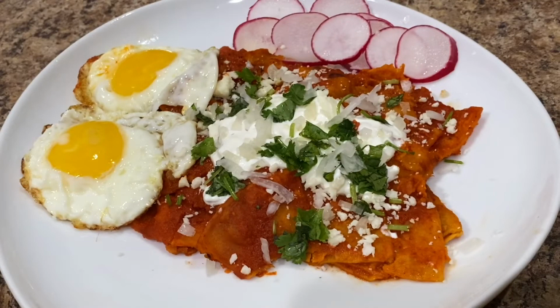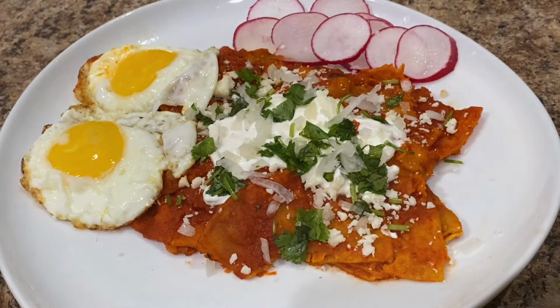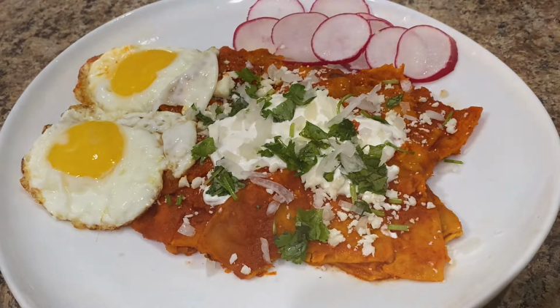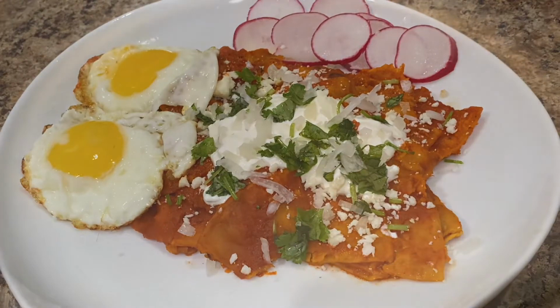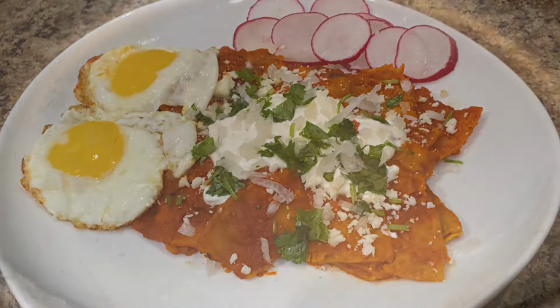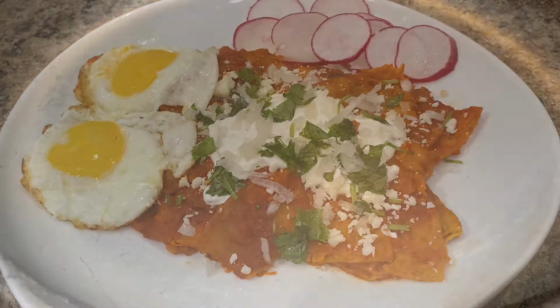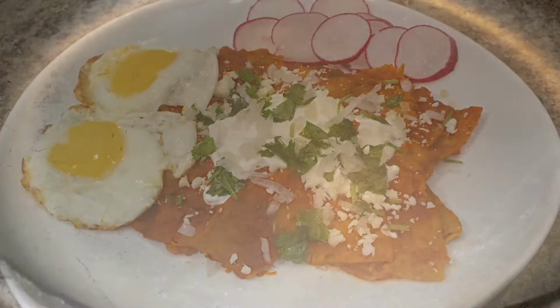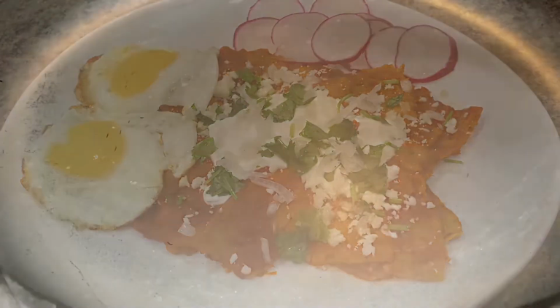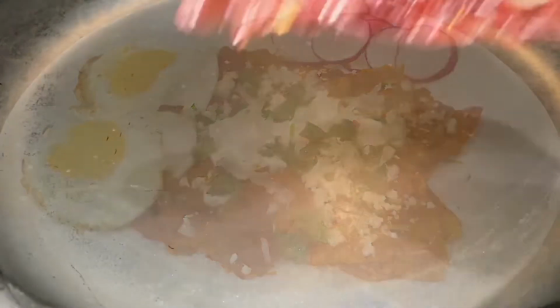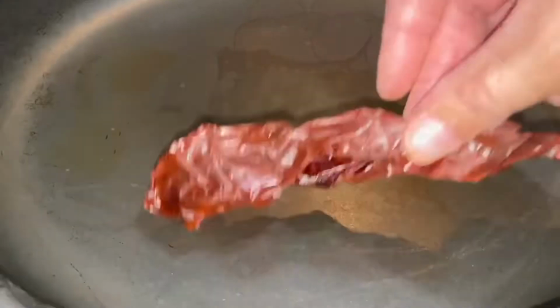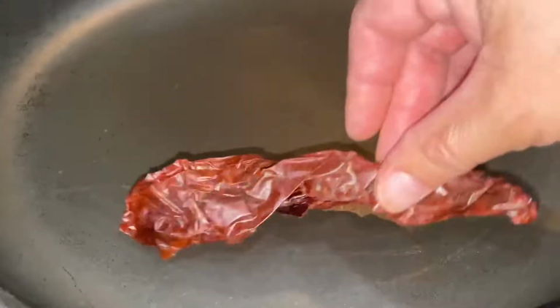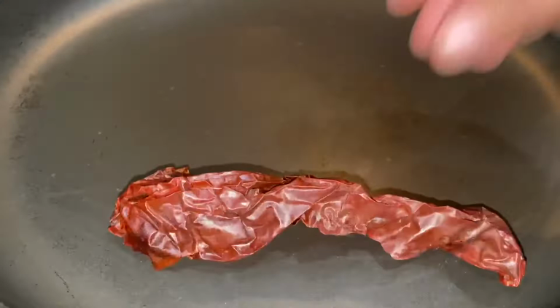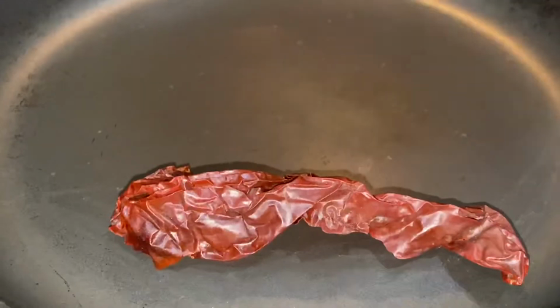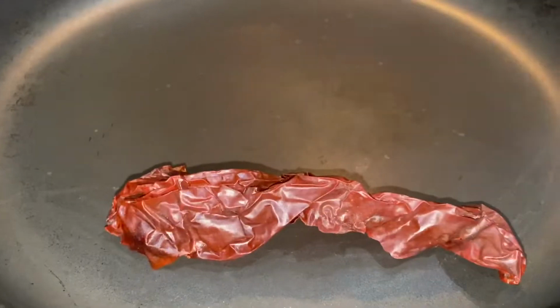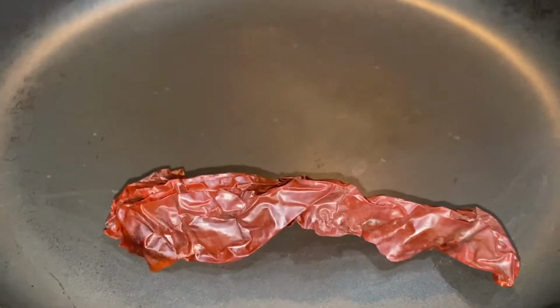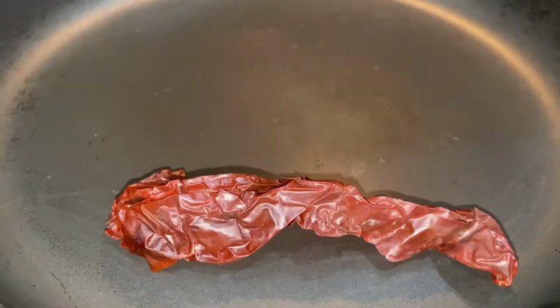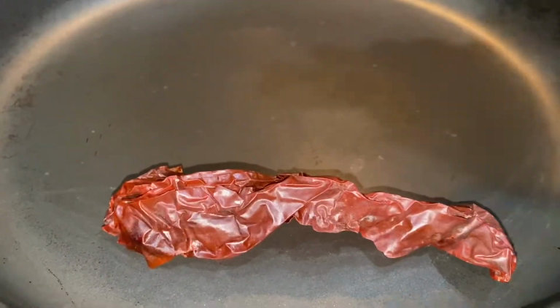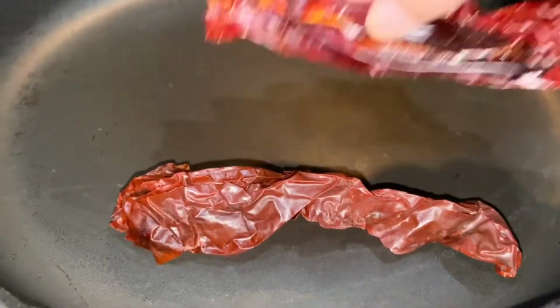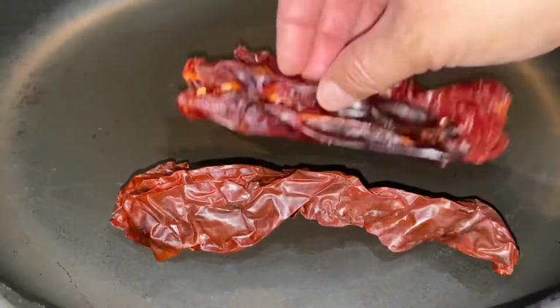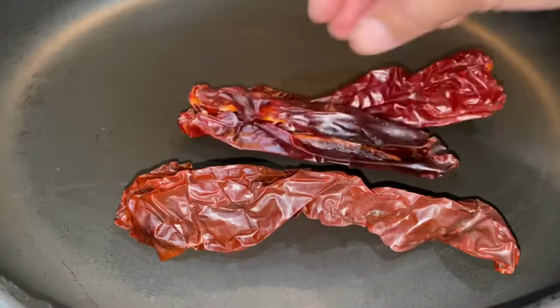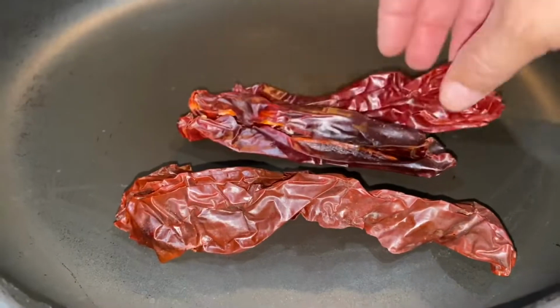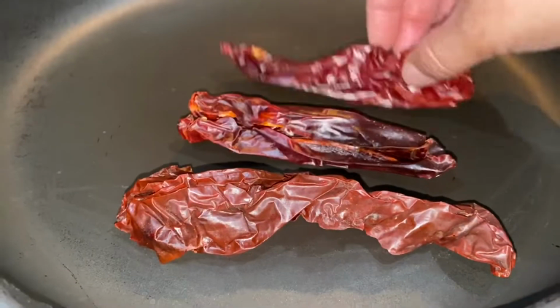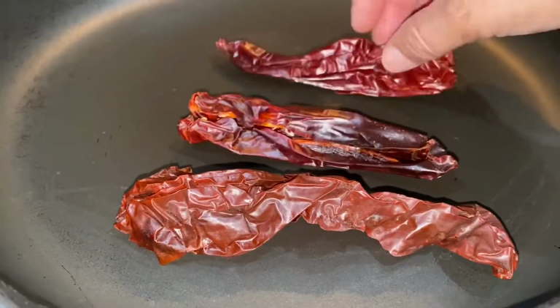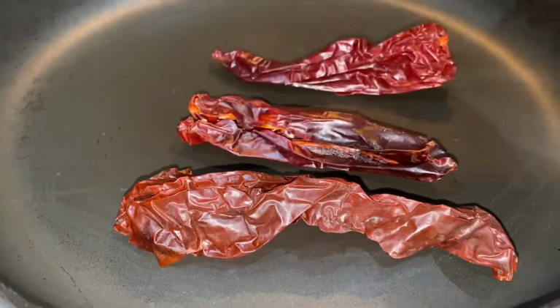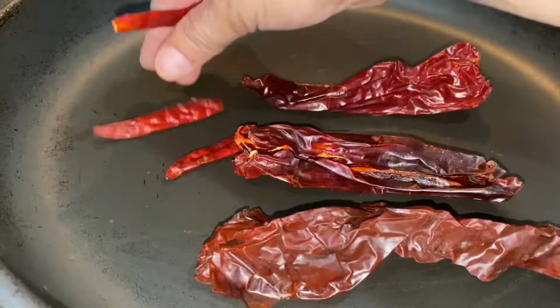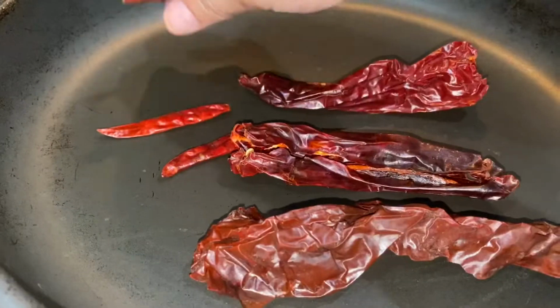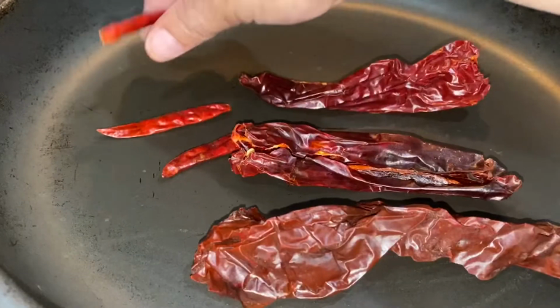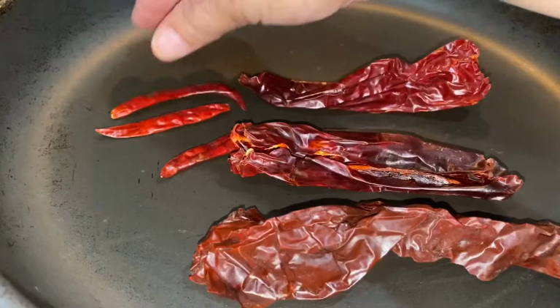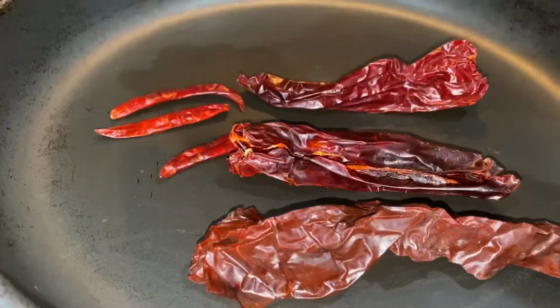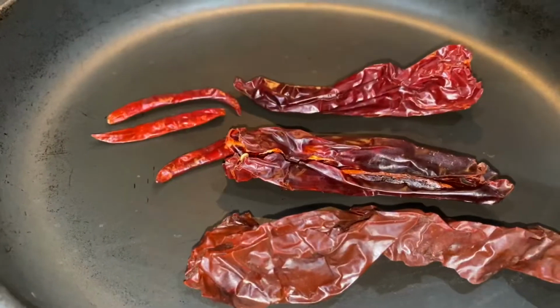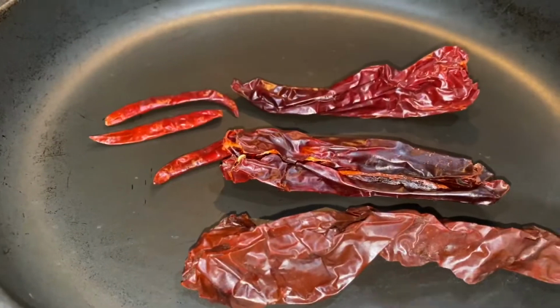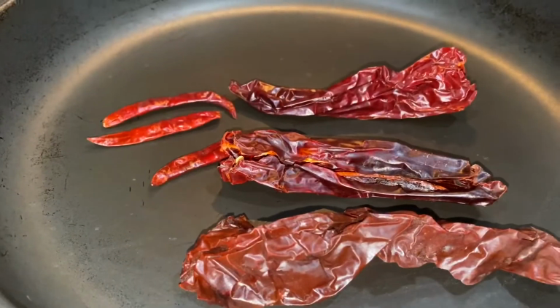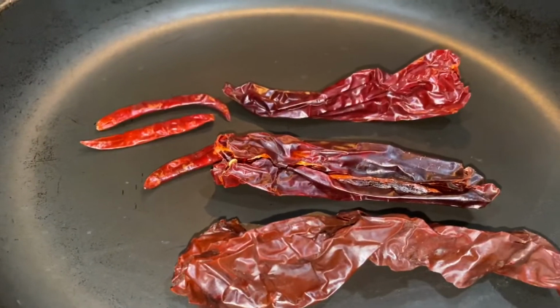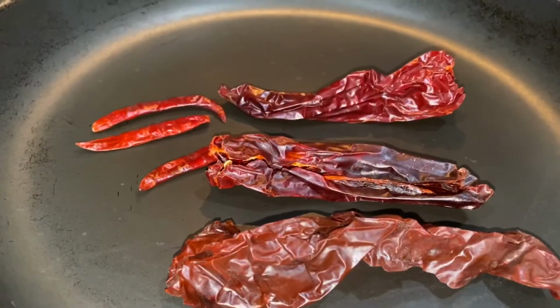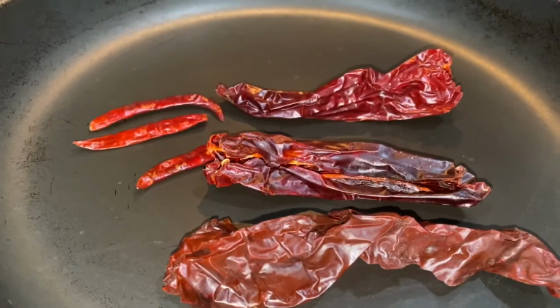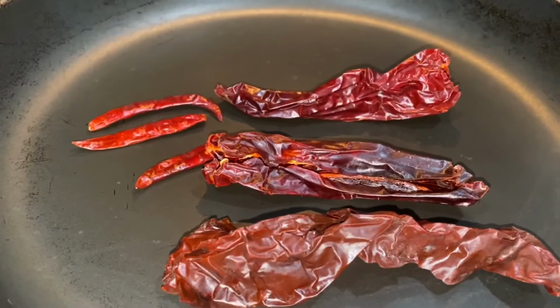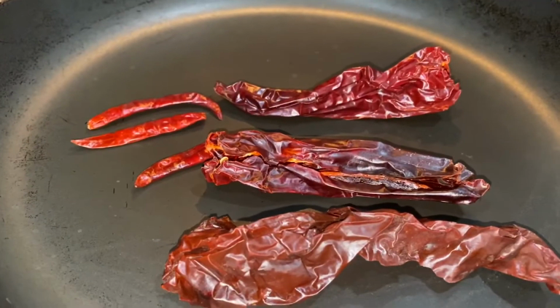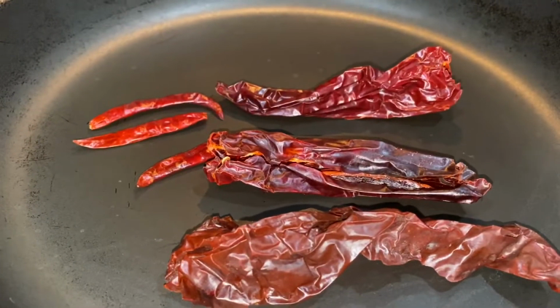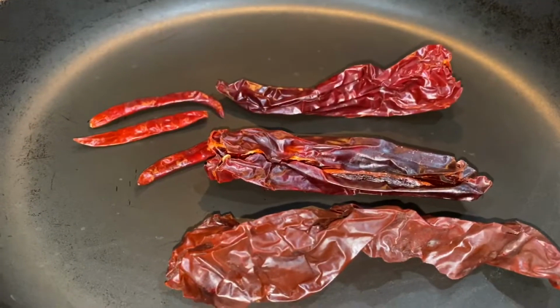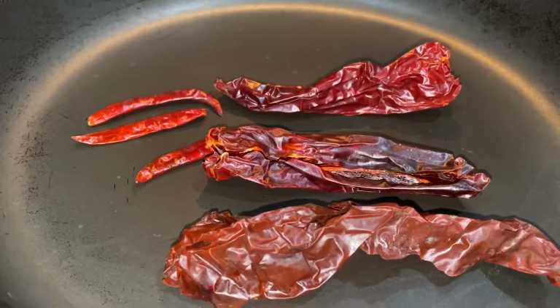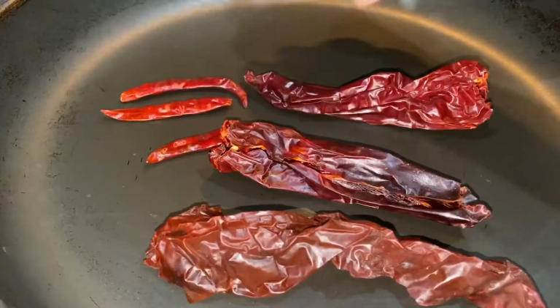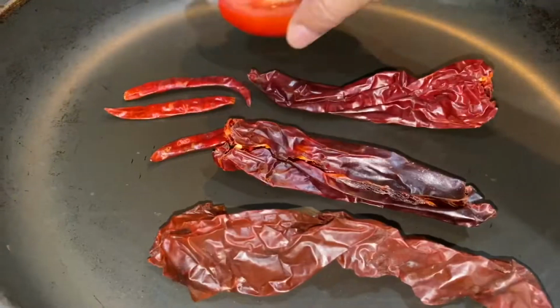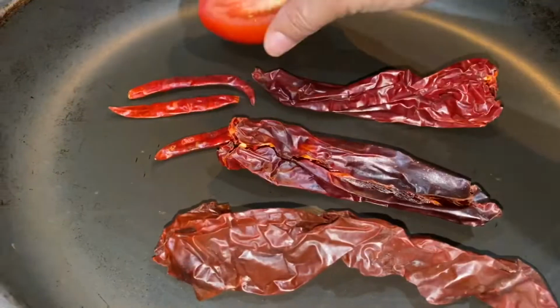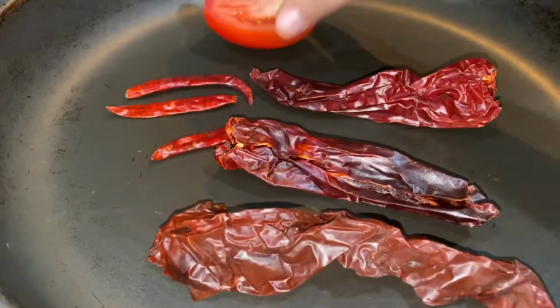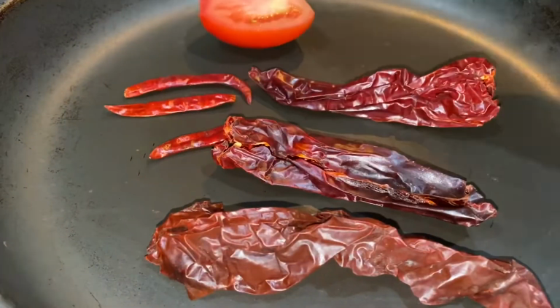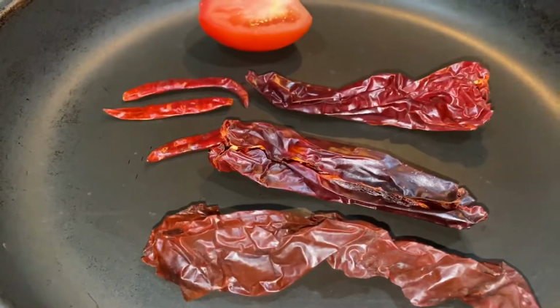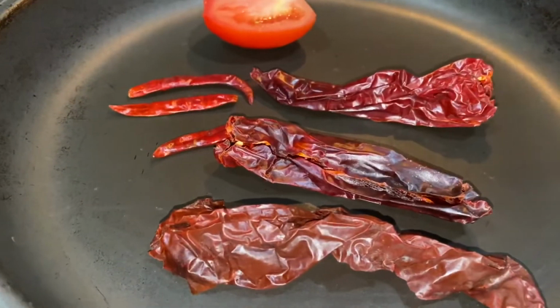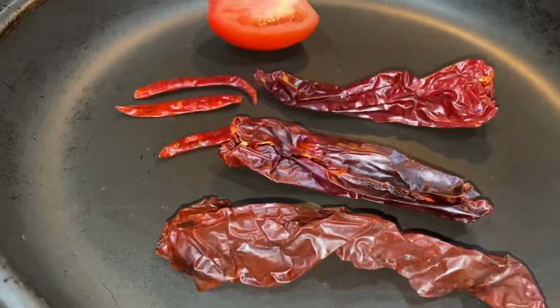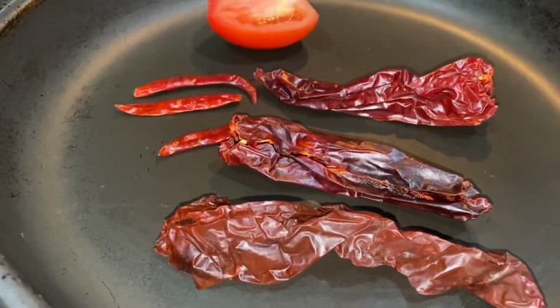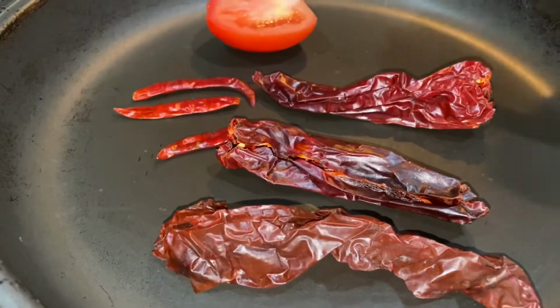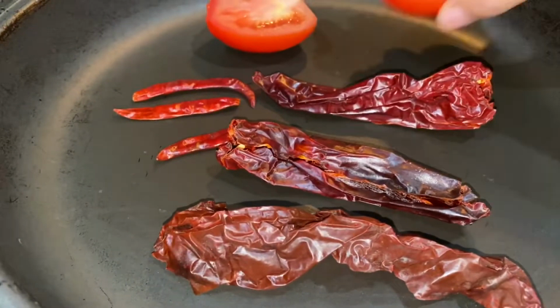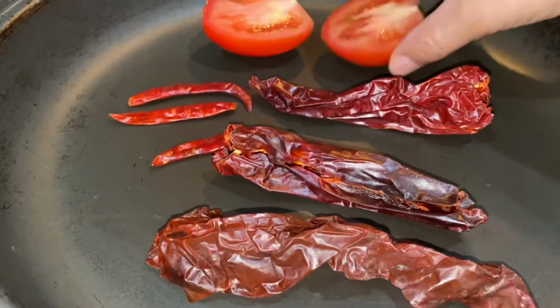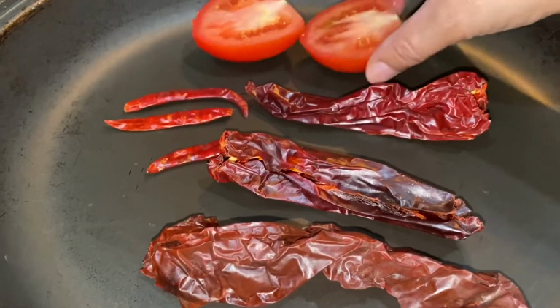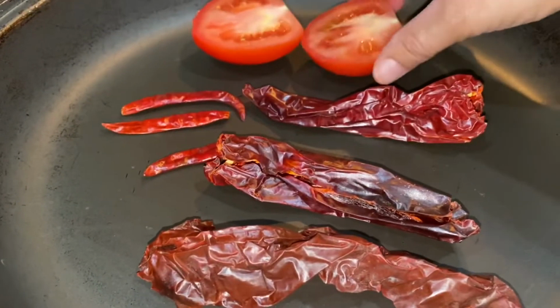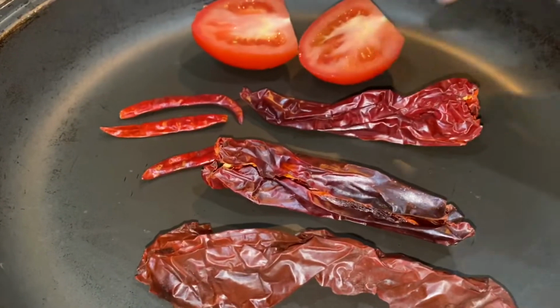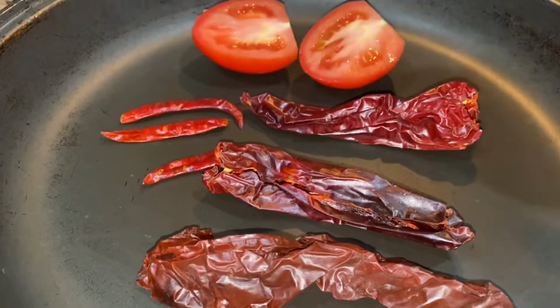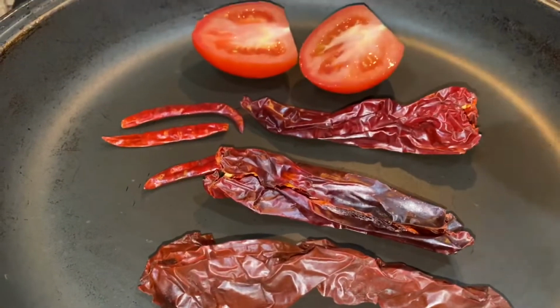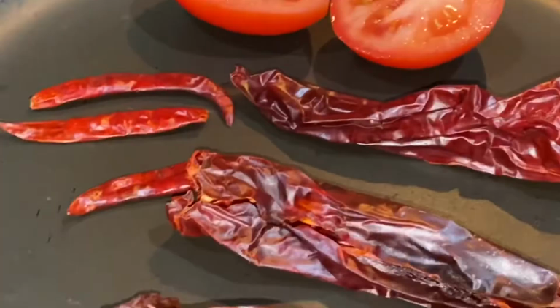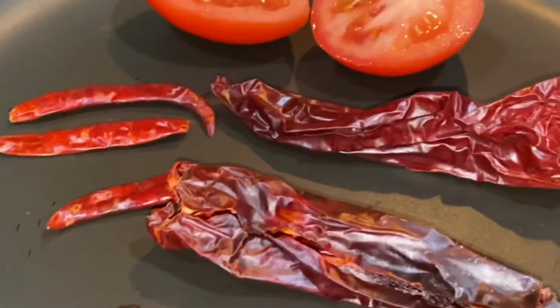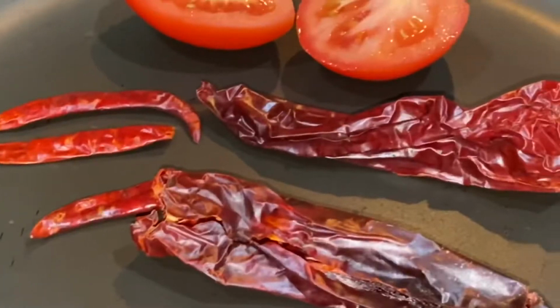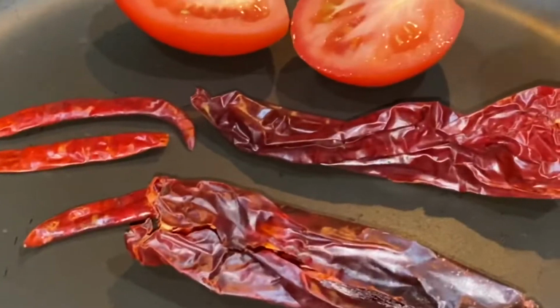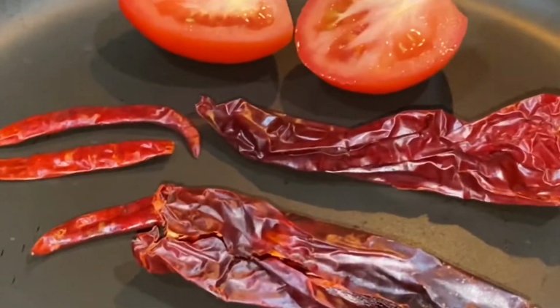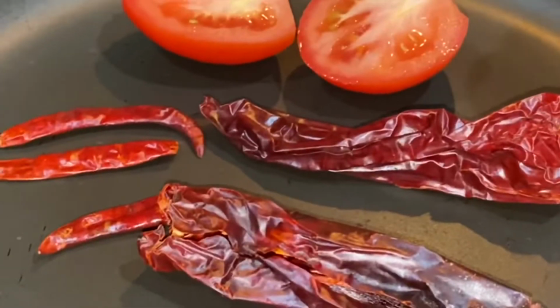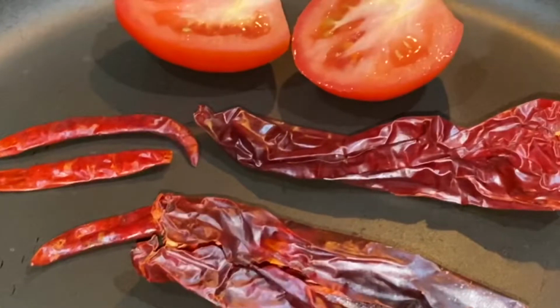We're going to start off by roasting three guajillo peppers, three chiles de árbol, and two roma tomatoes cut in half.